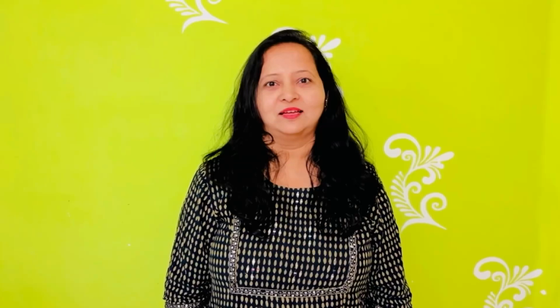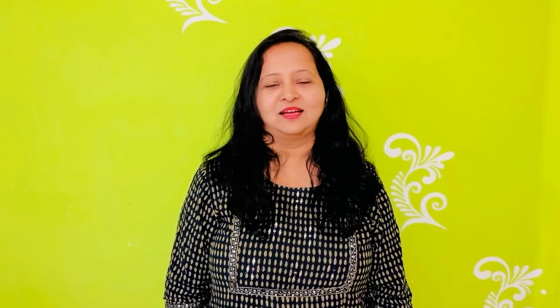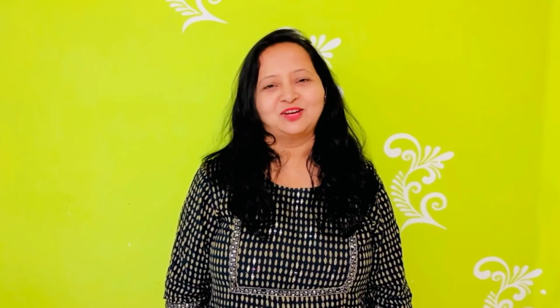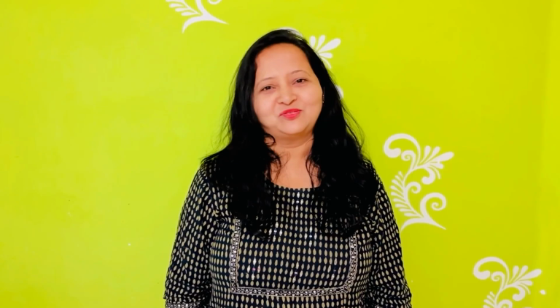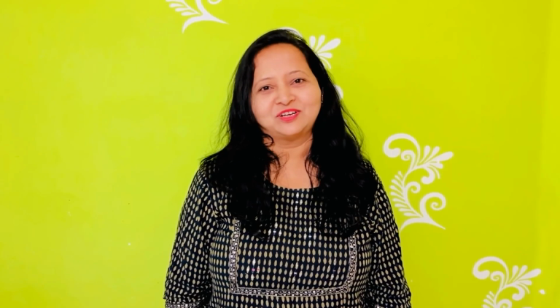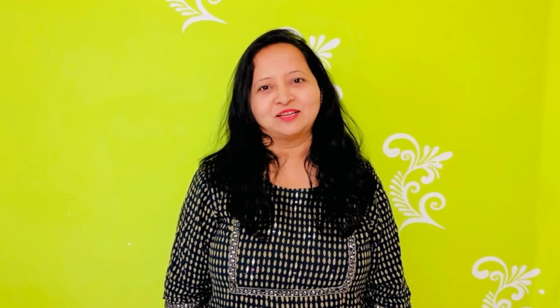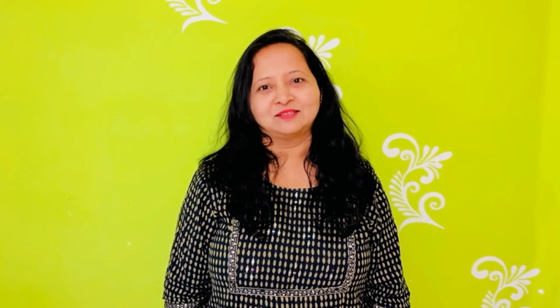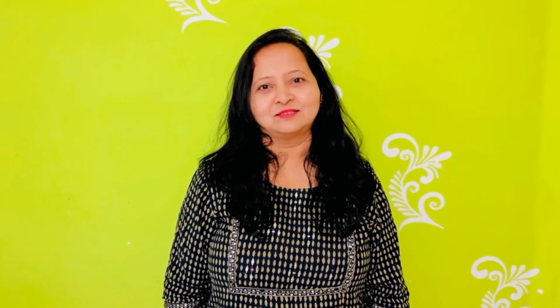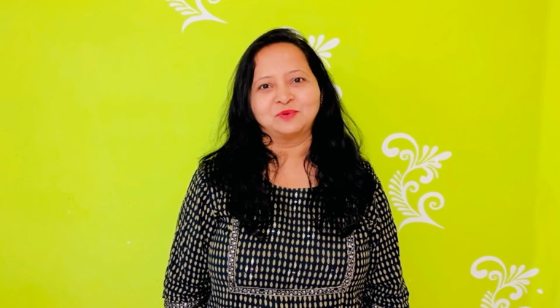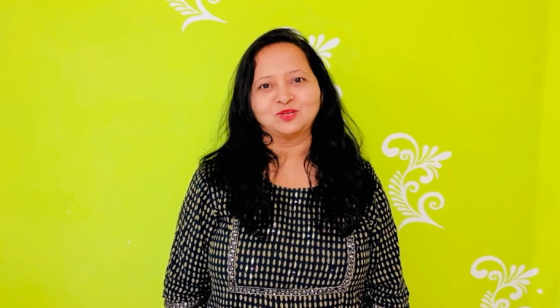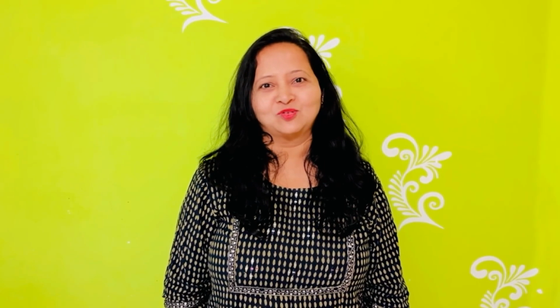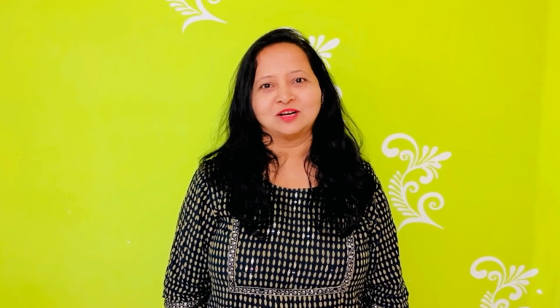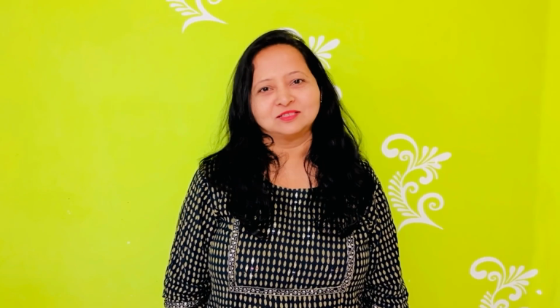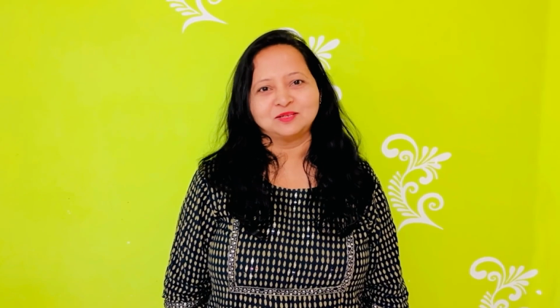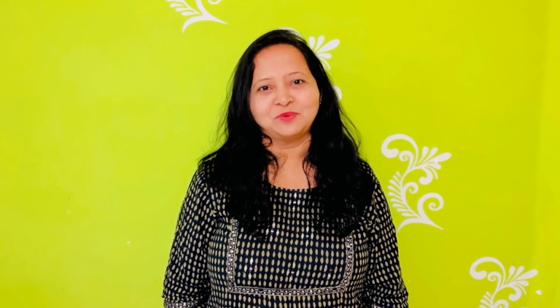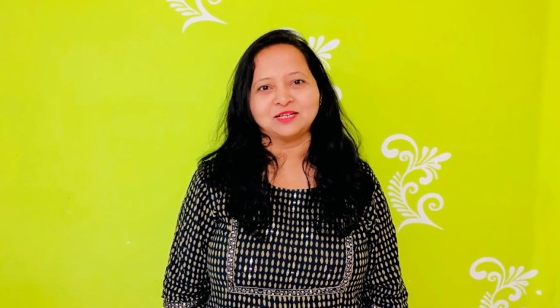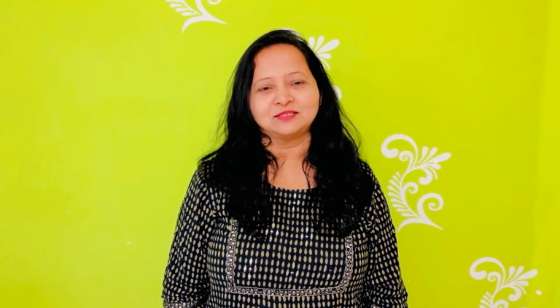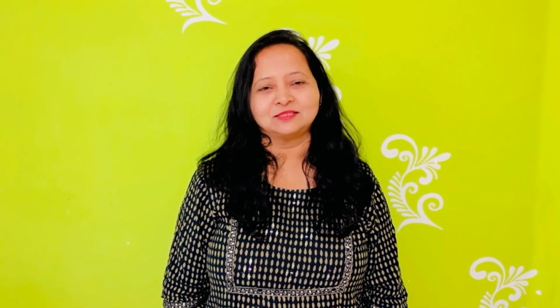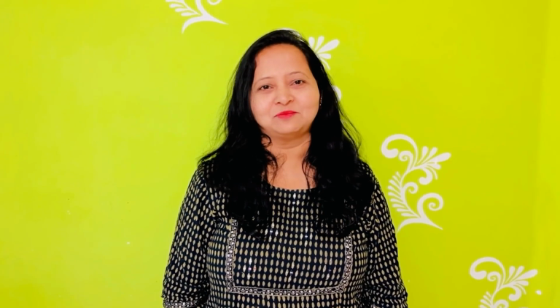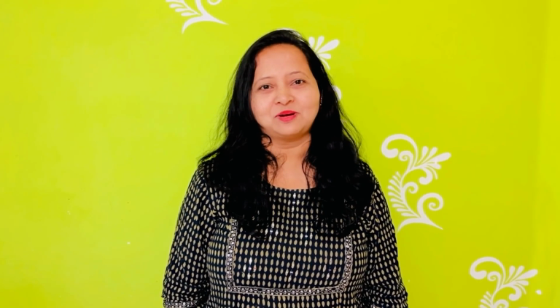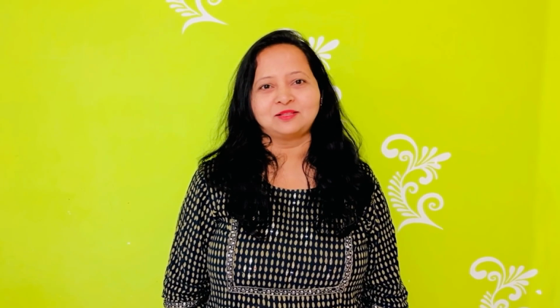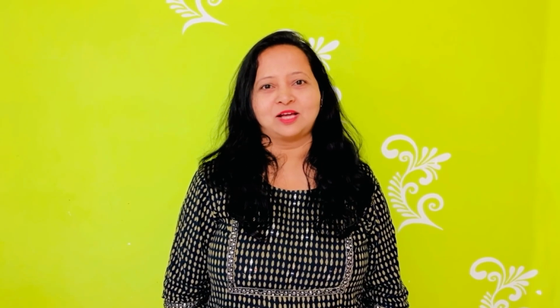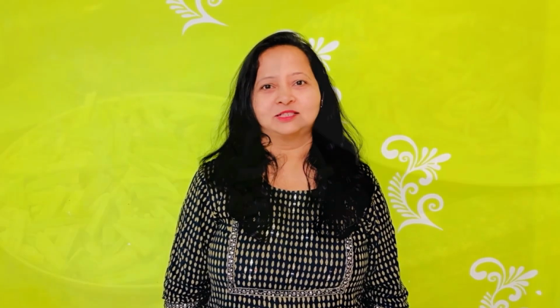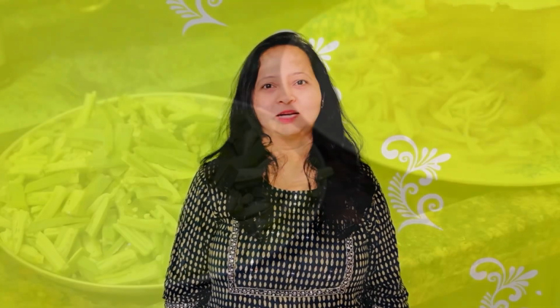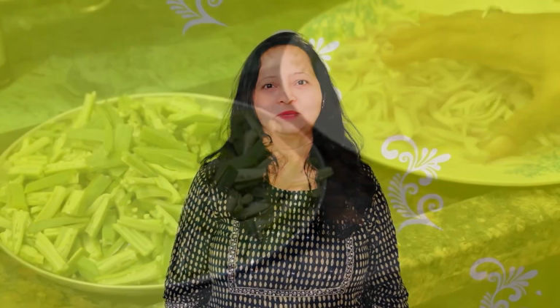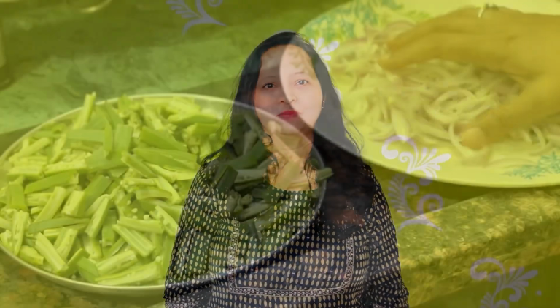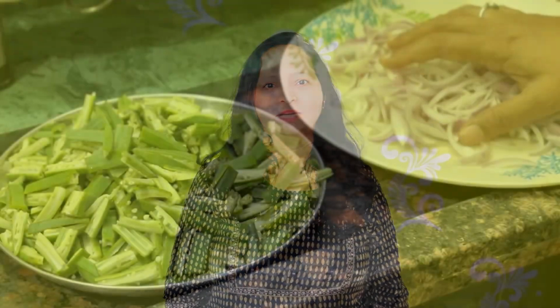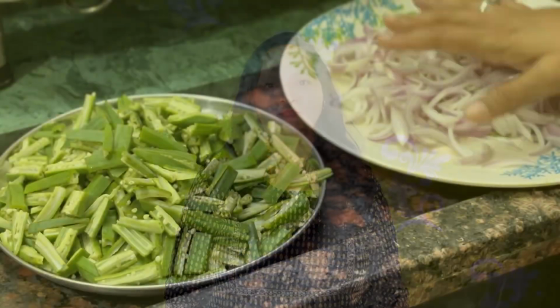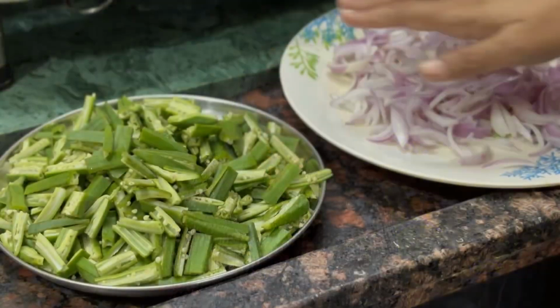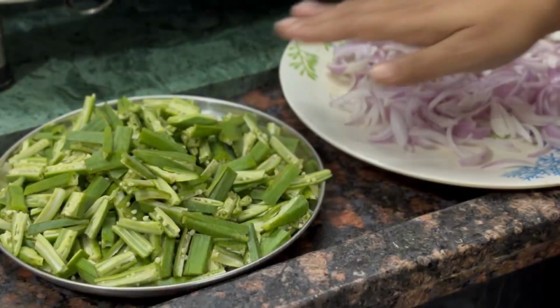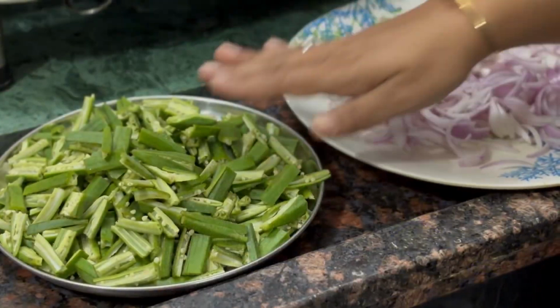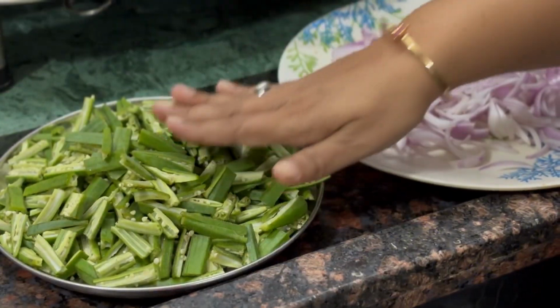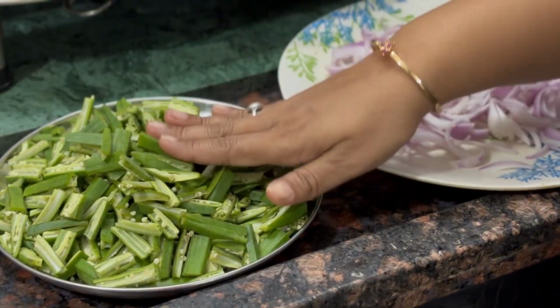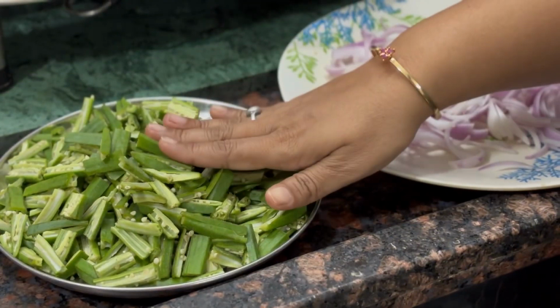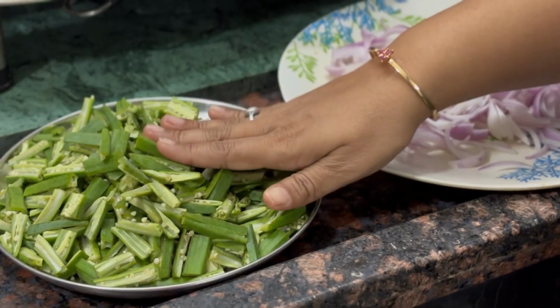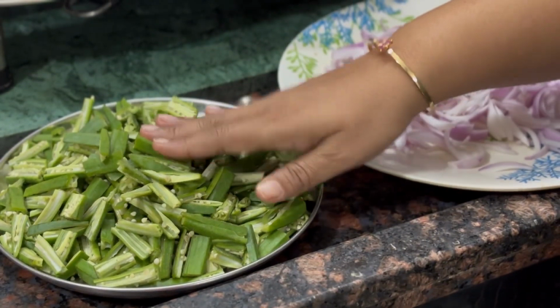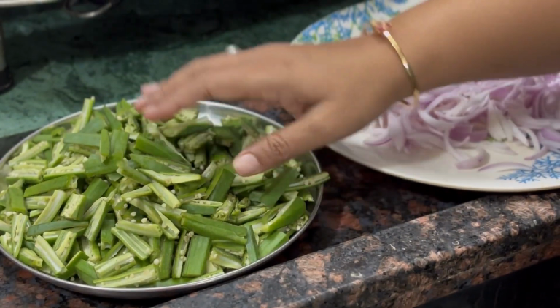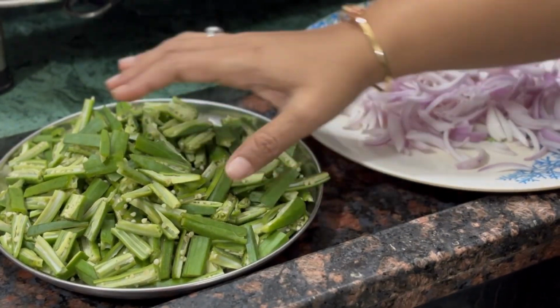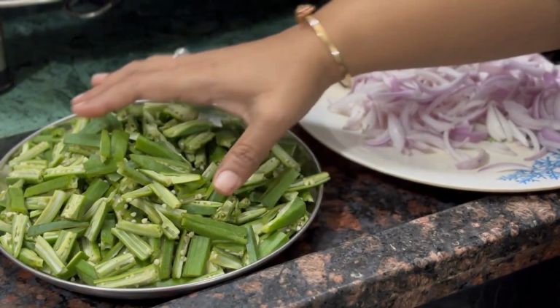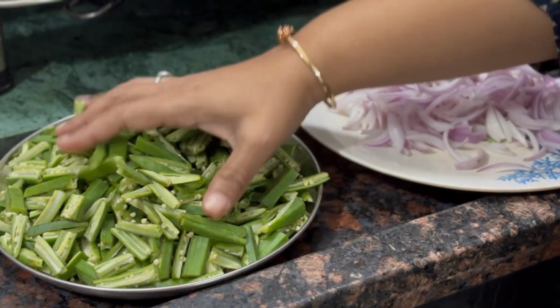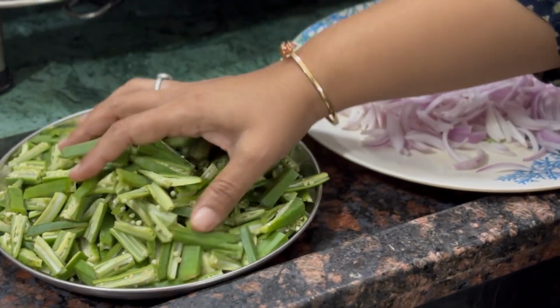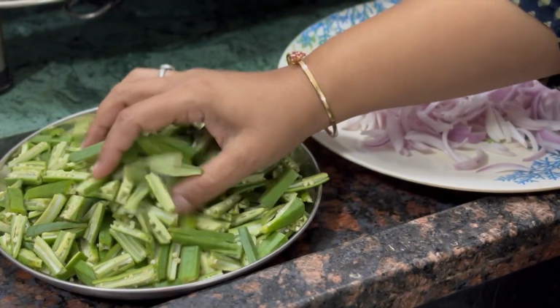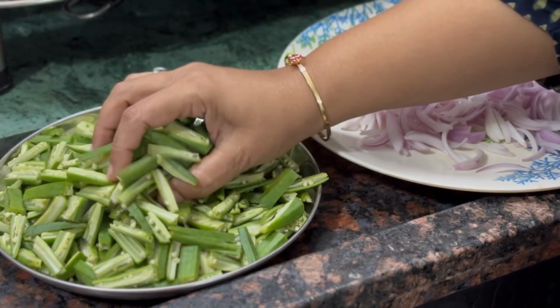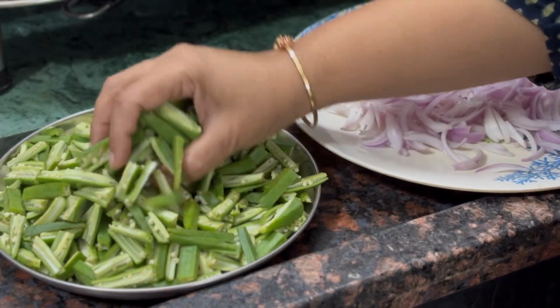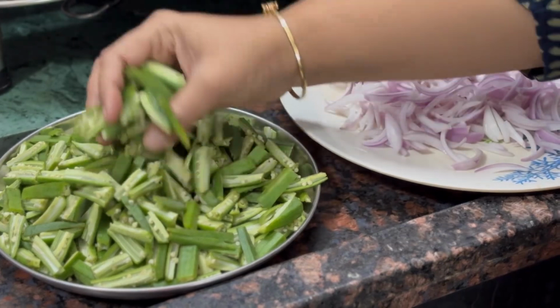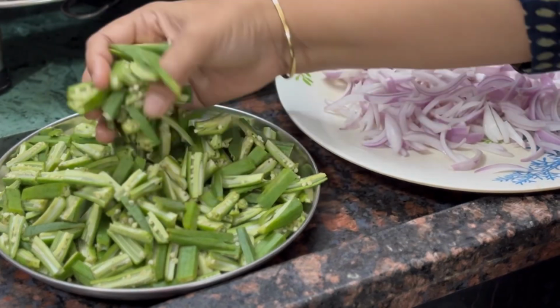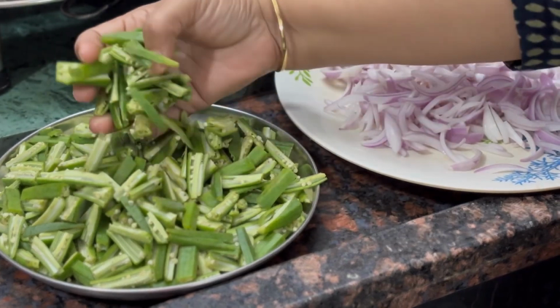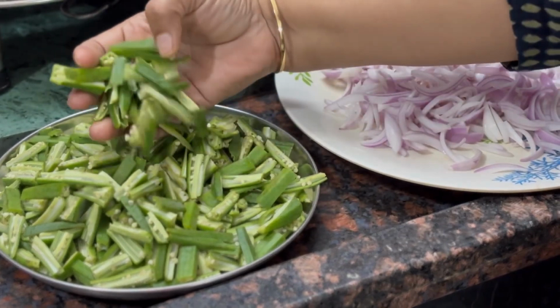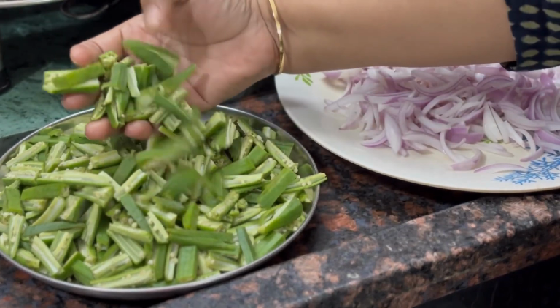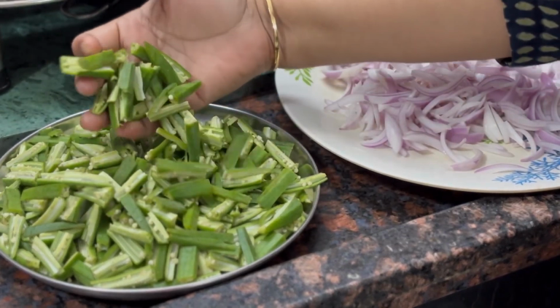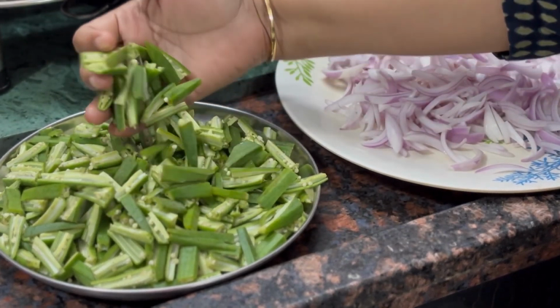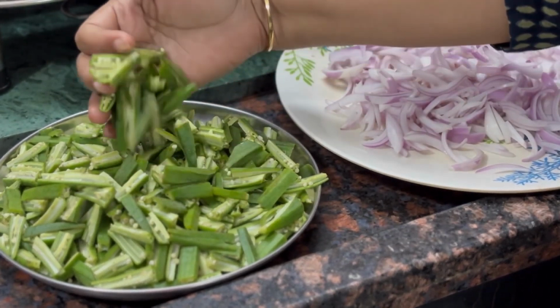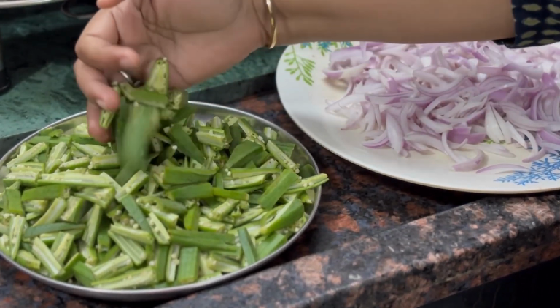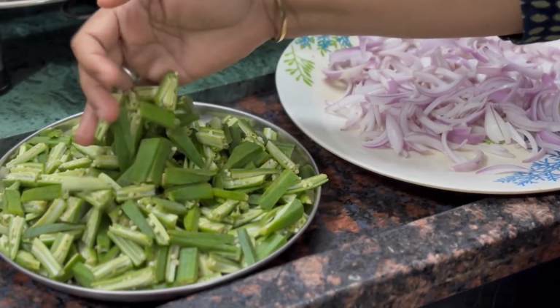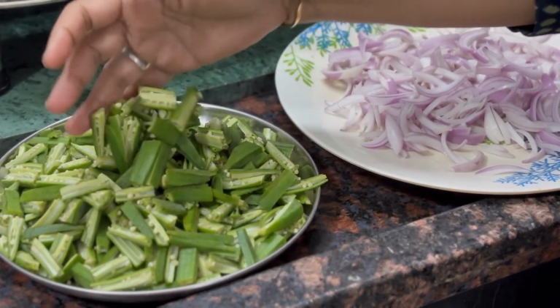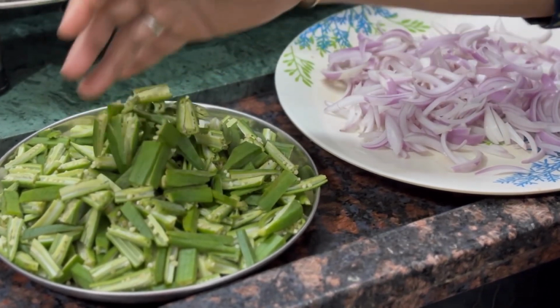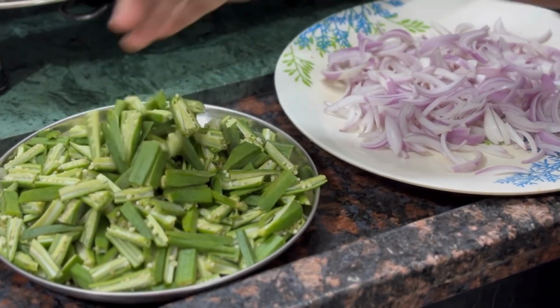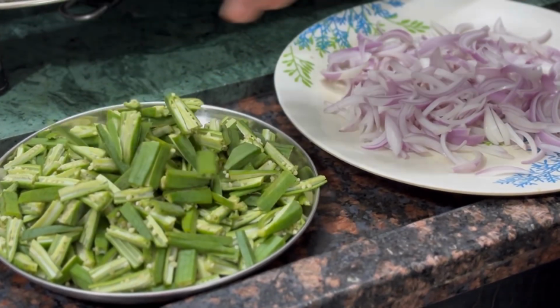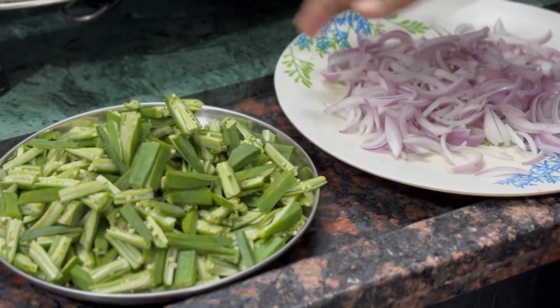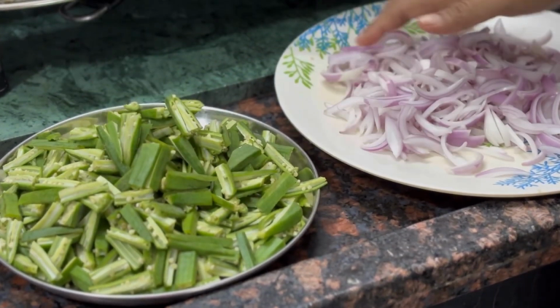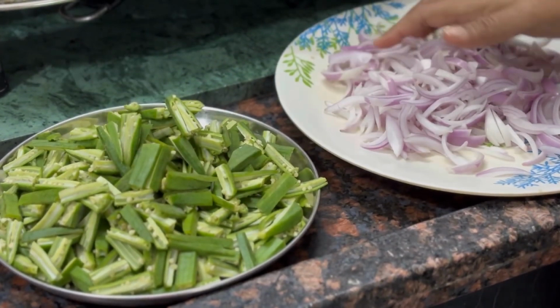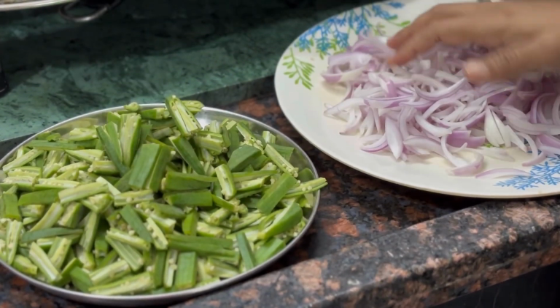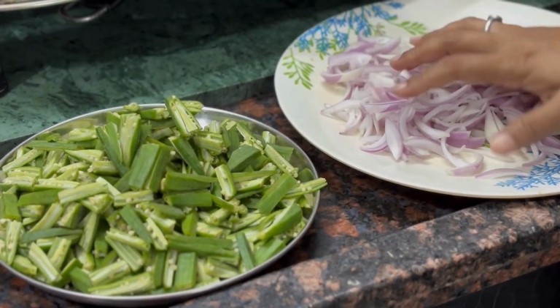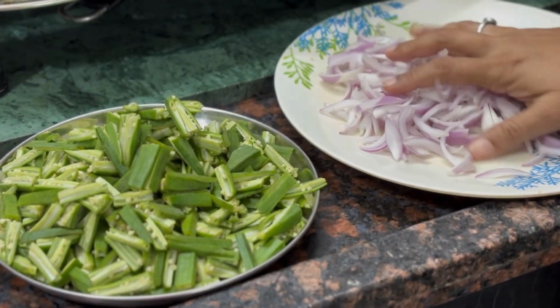Hello friends, welcome to my kitchen. We are ready for the recipe.